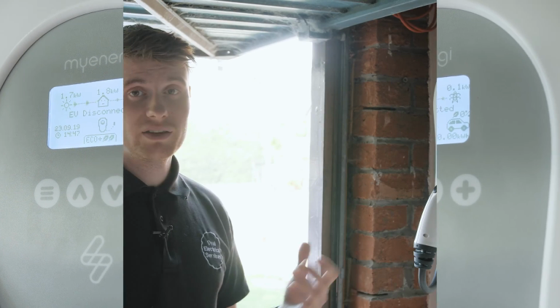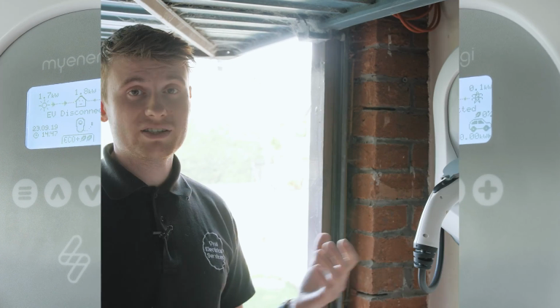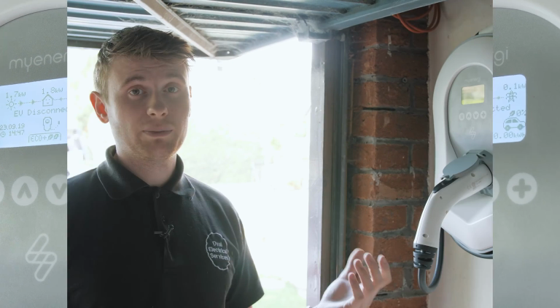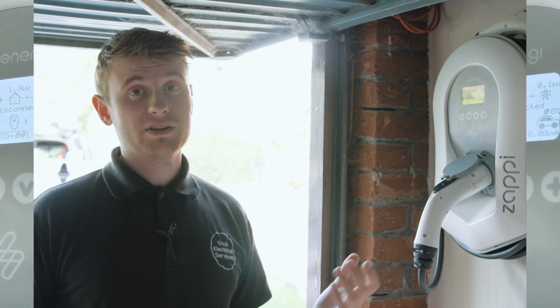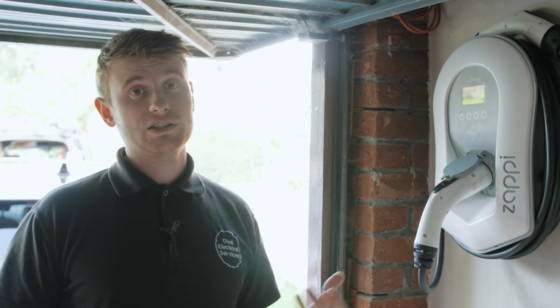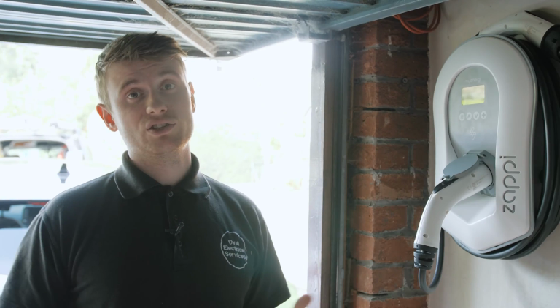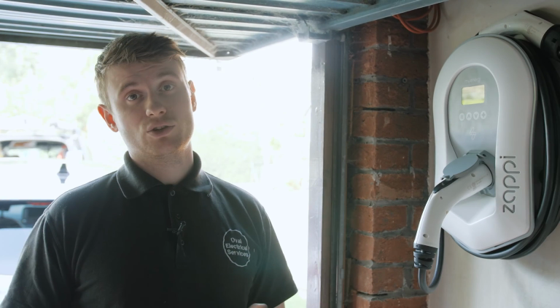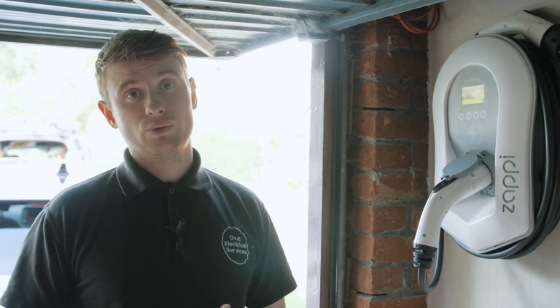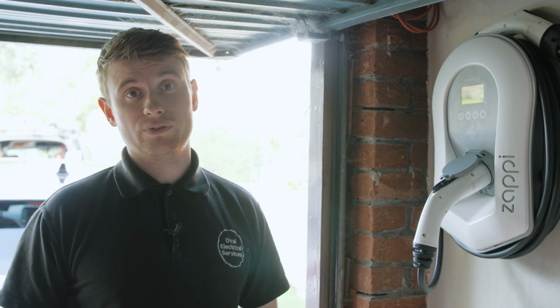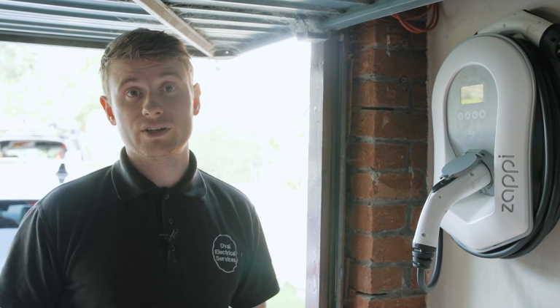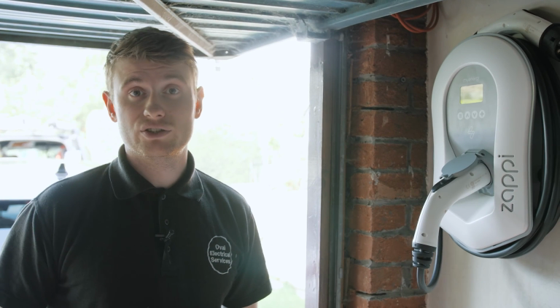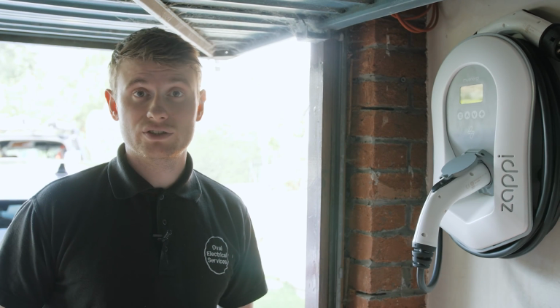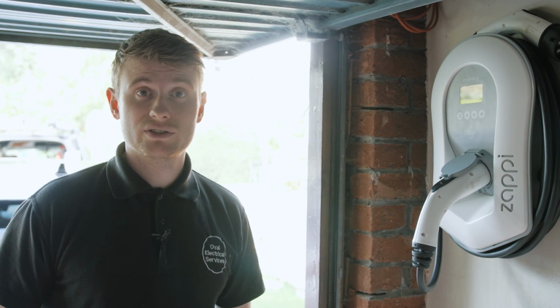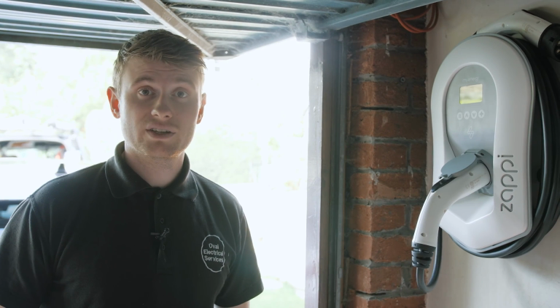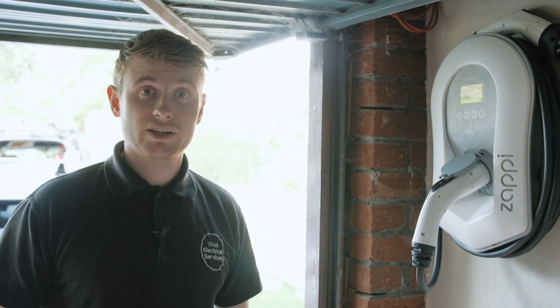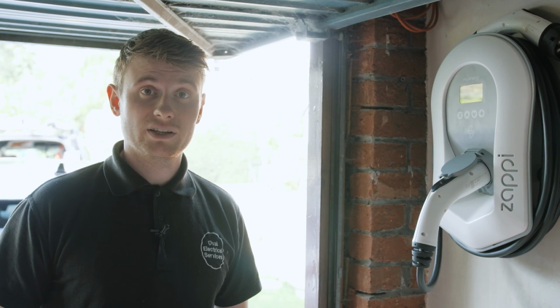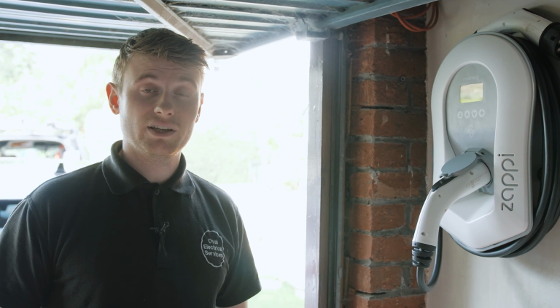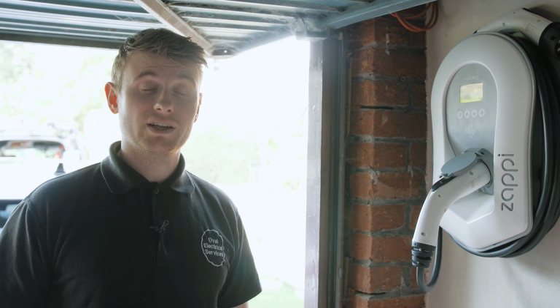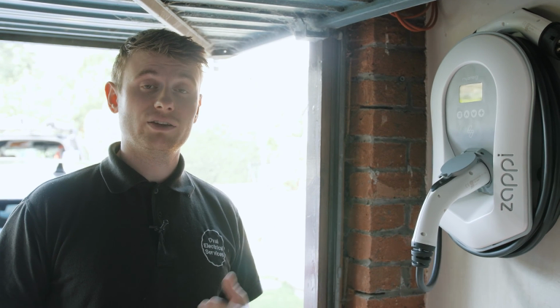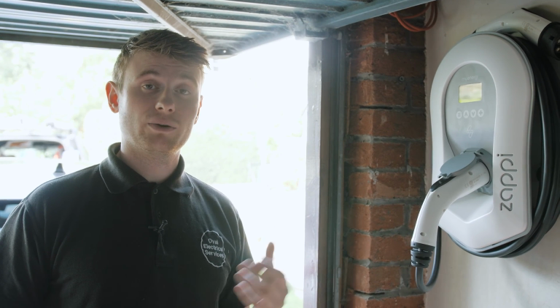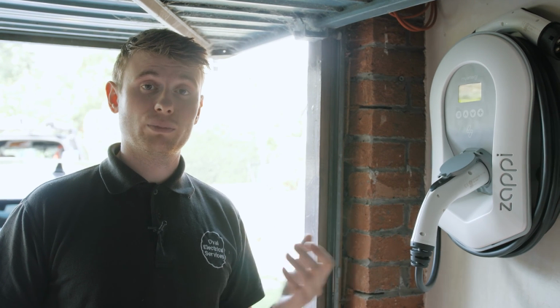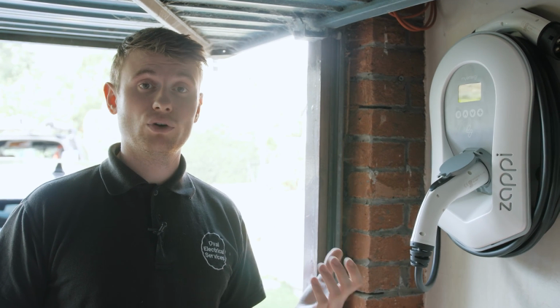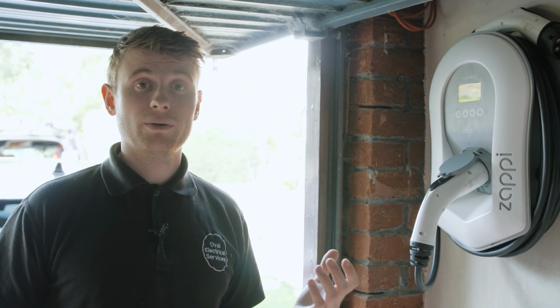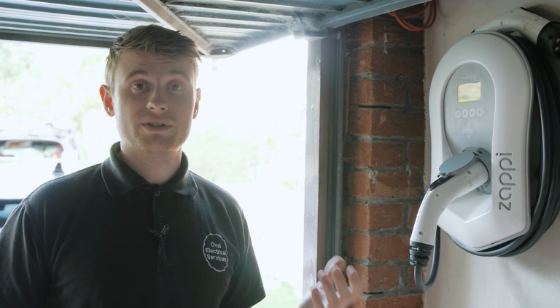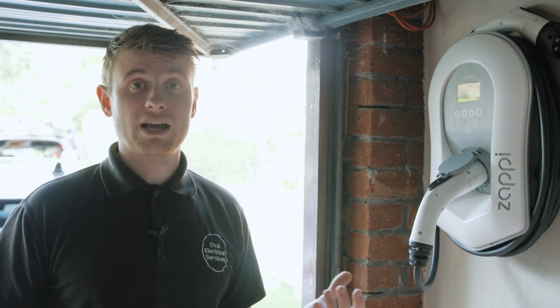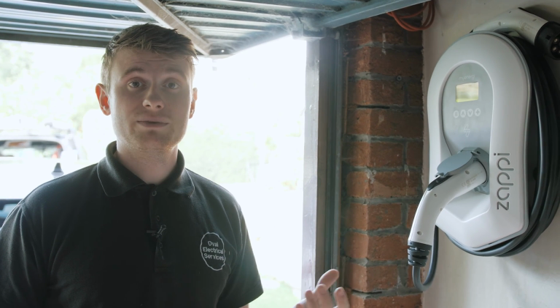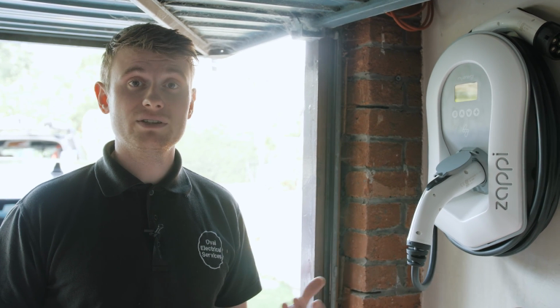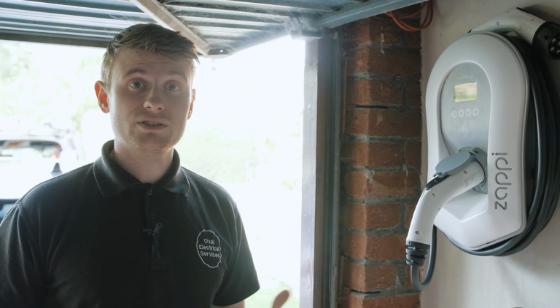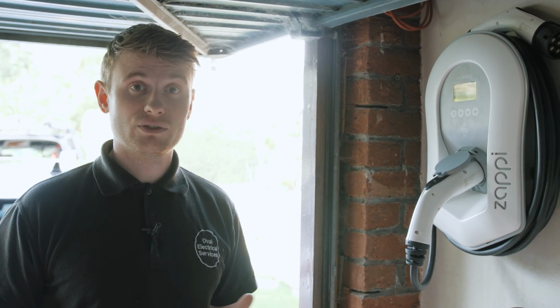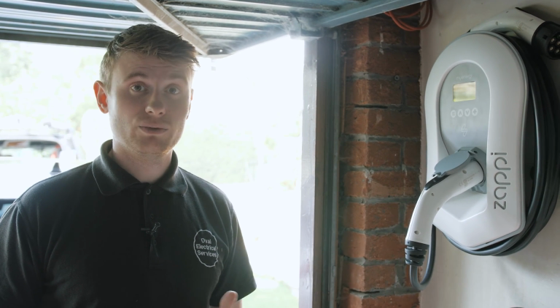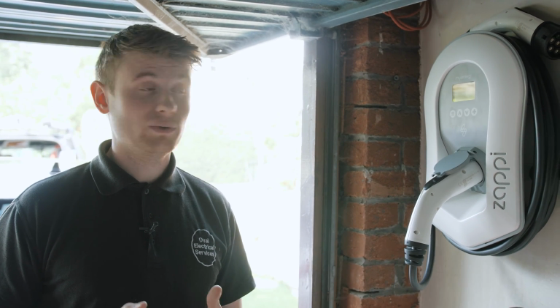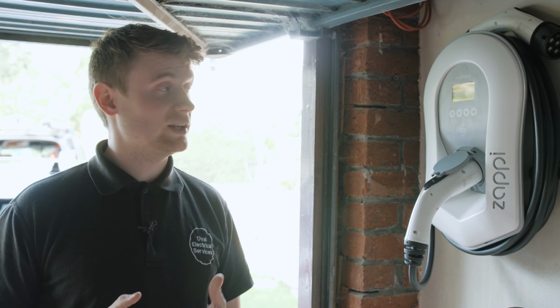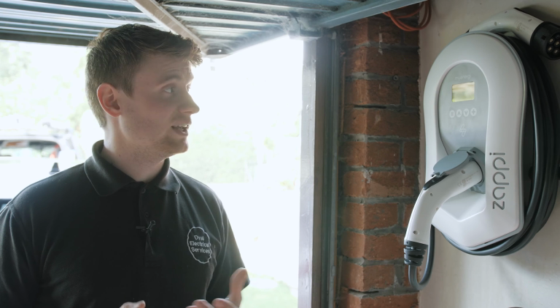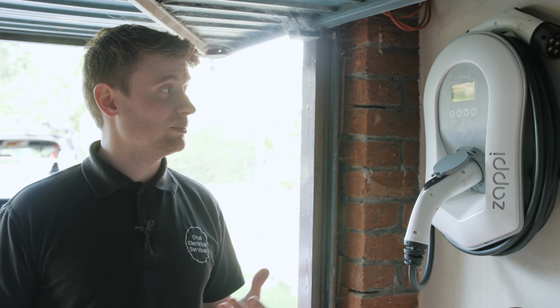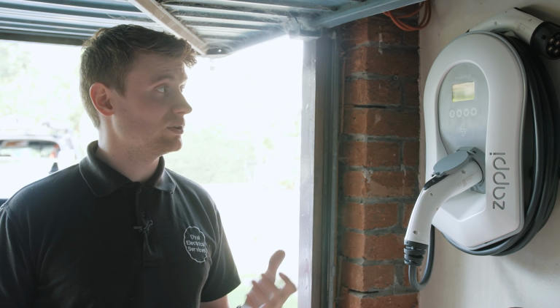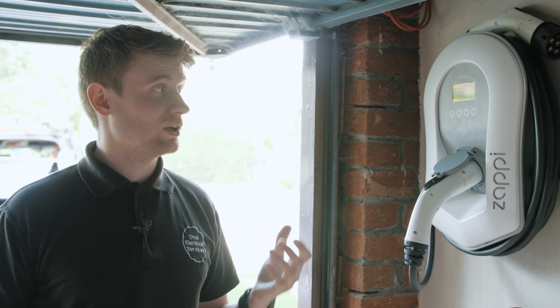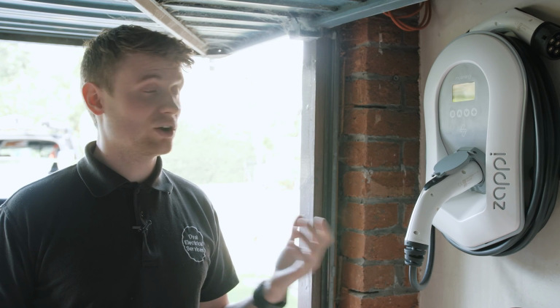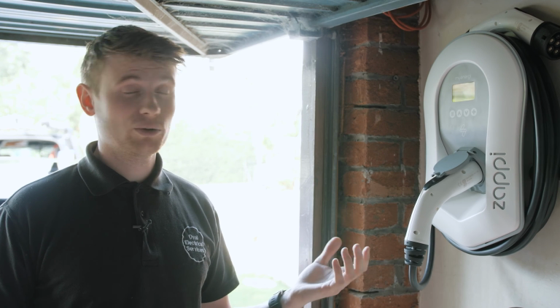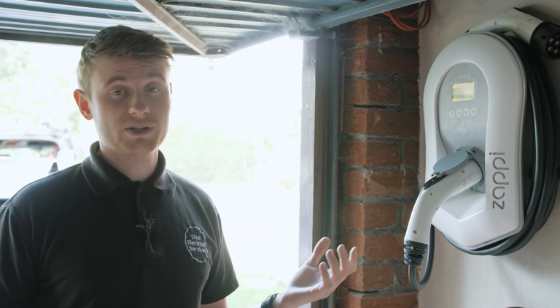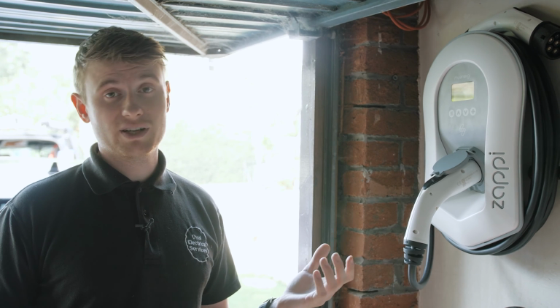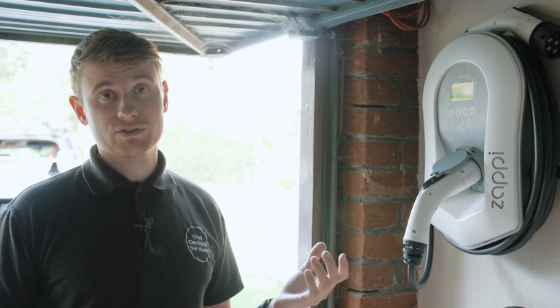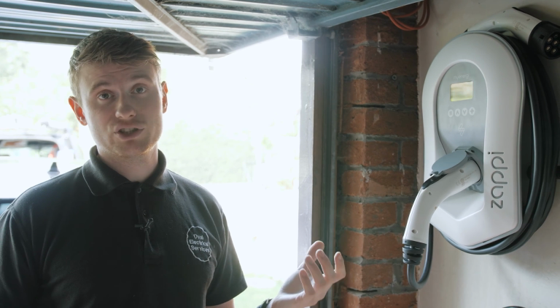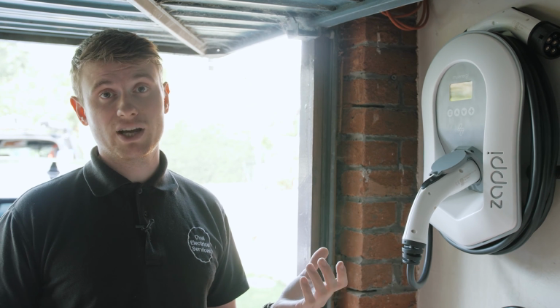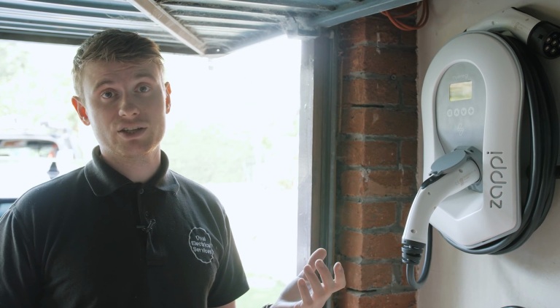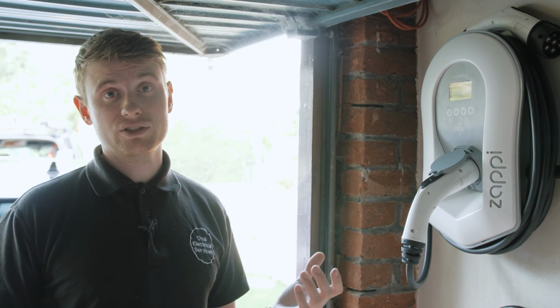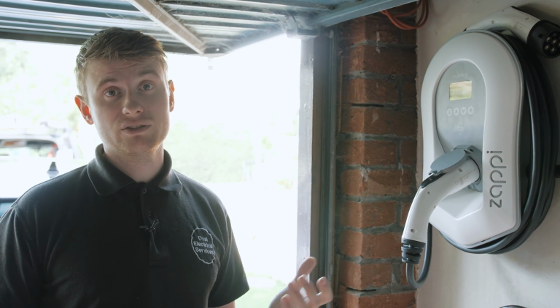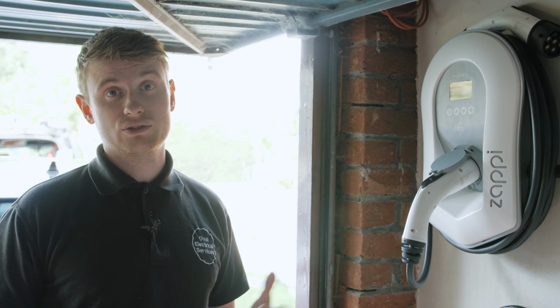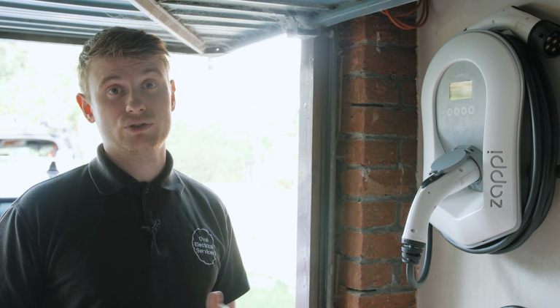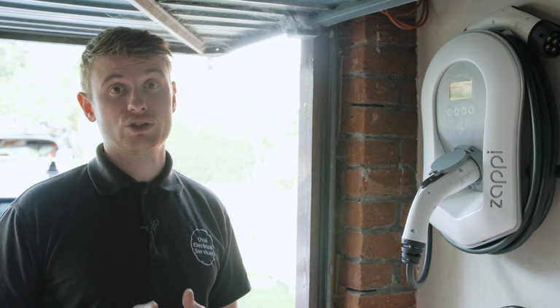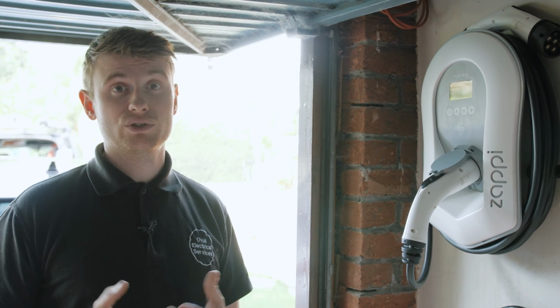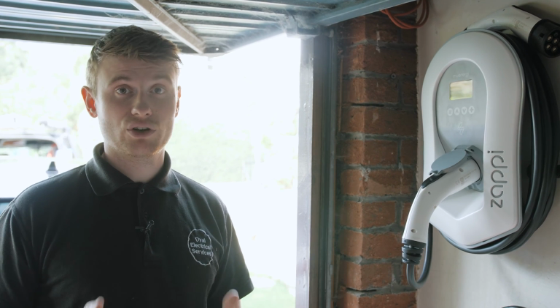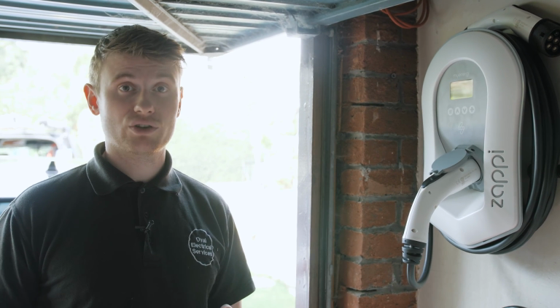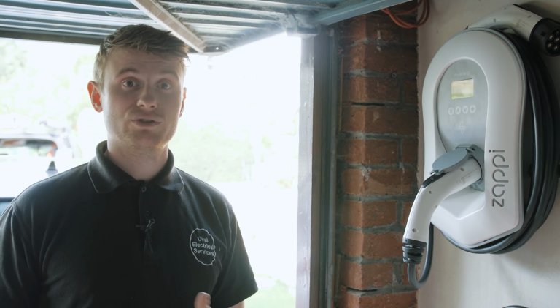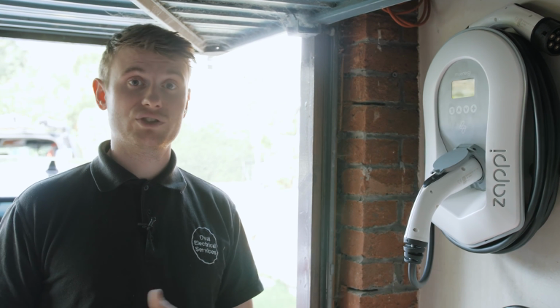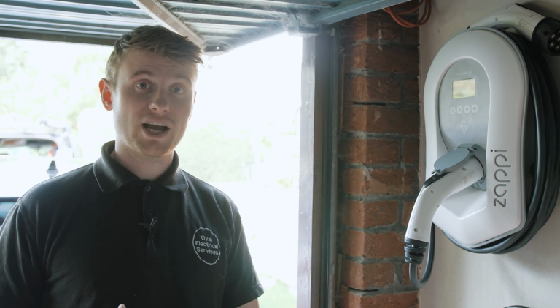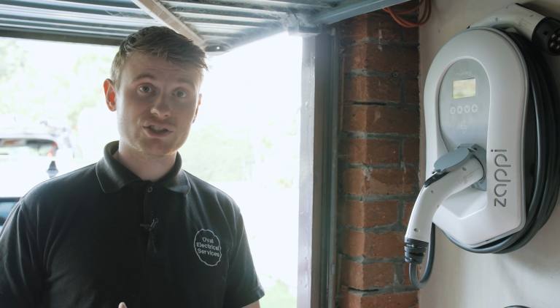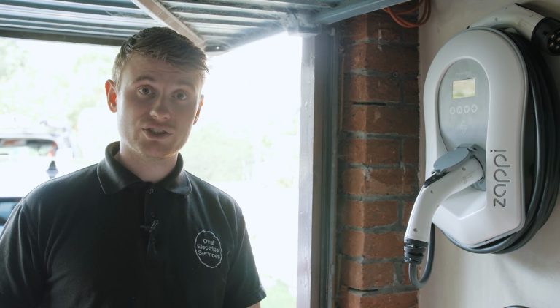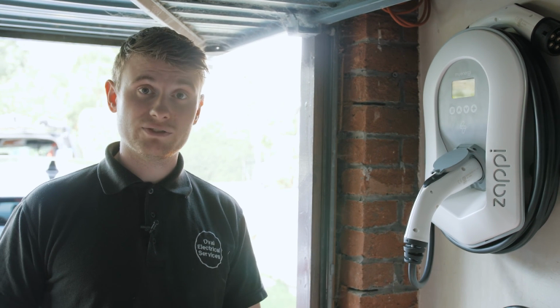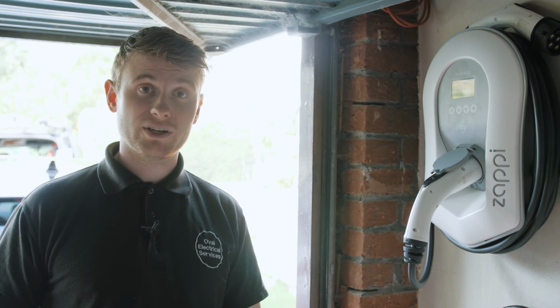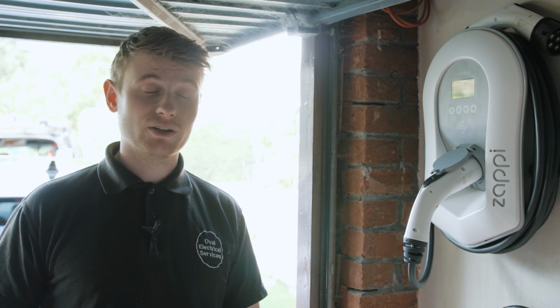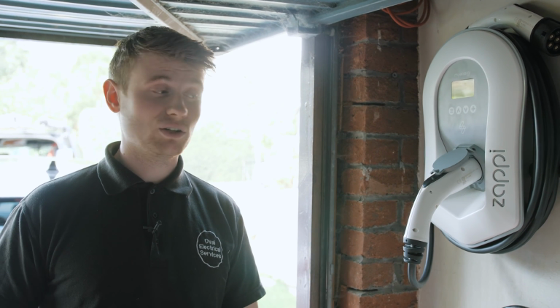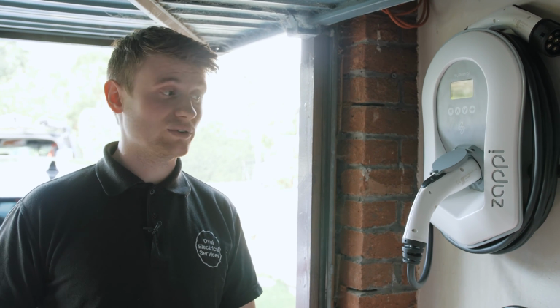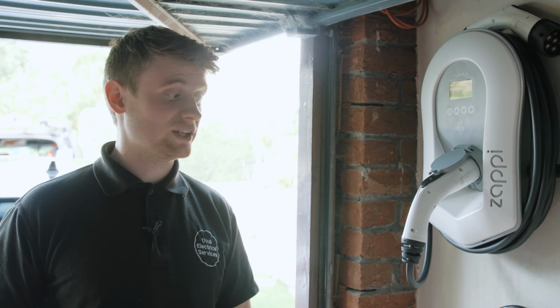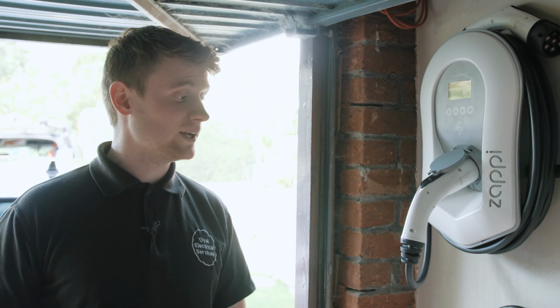The Zappi has loads of cool features — you can program times to enable Economy 7 charging, which reduces the cost of charging your vehicle overnight.